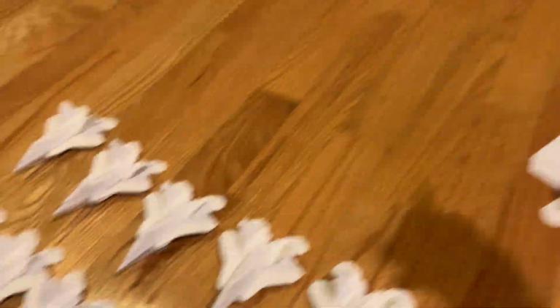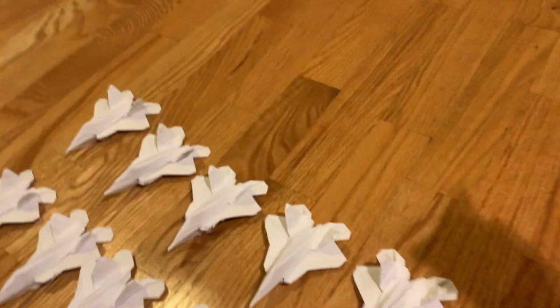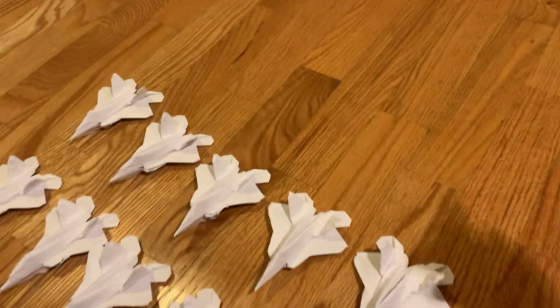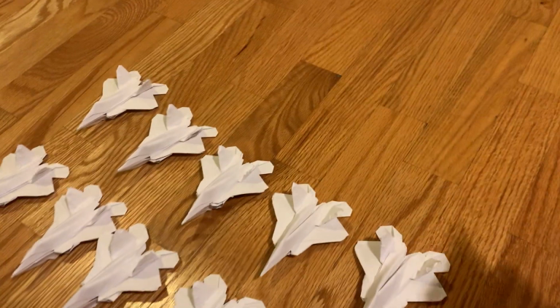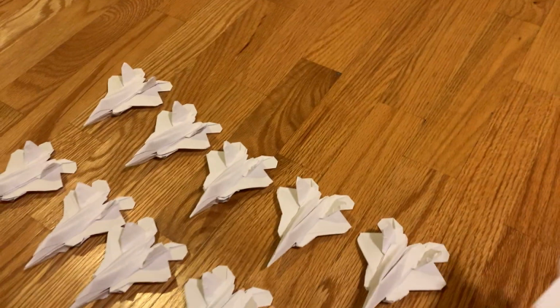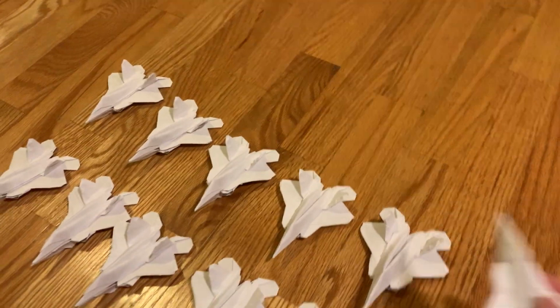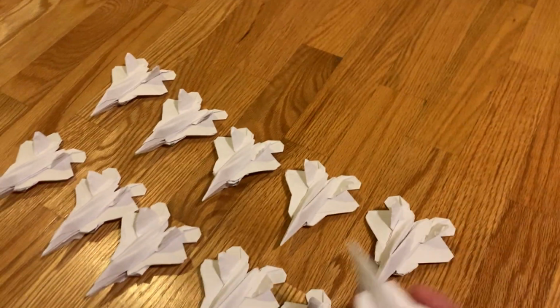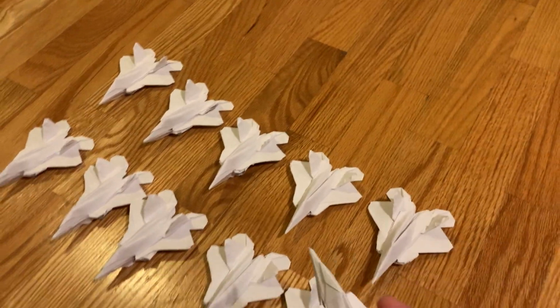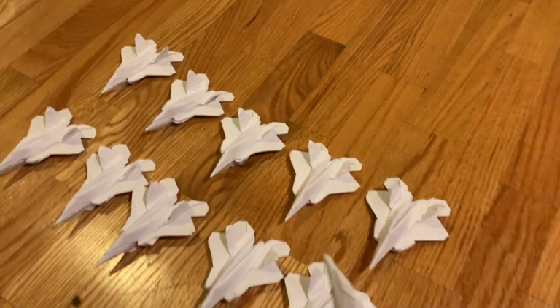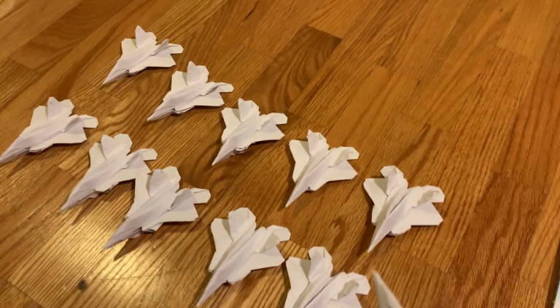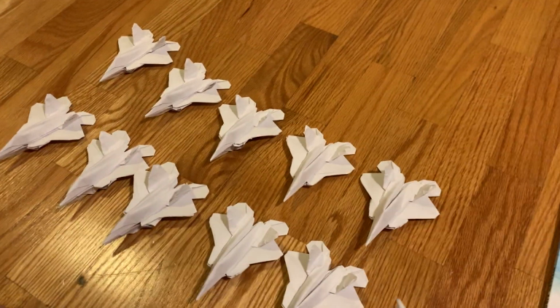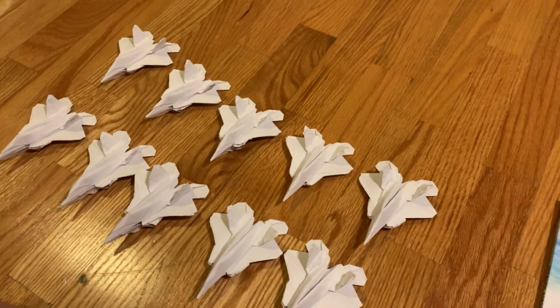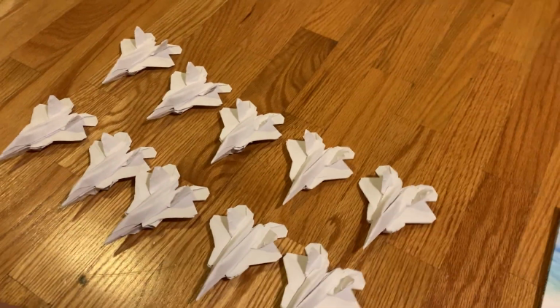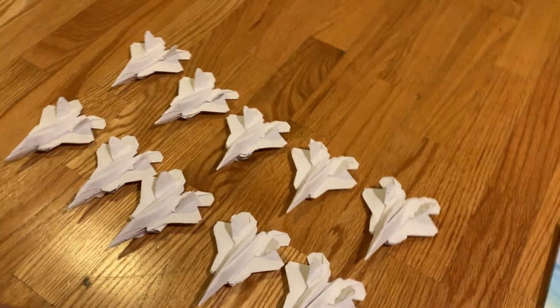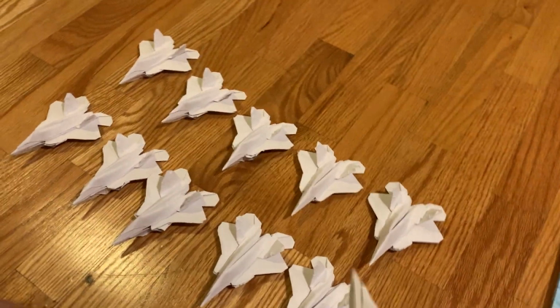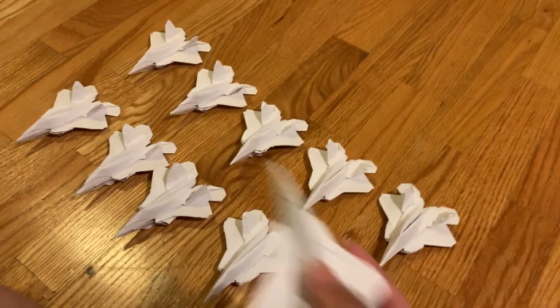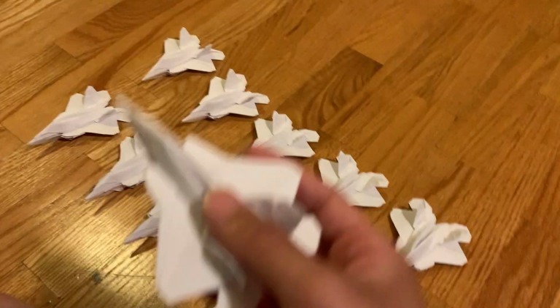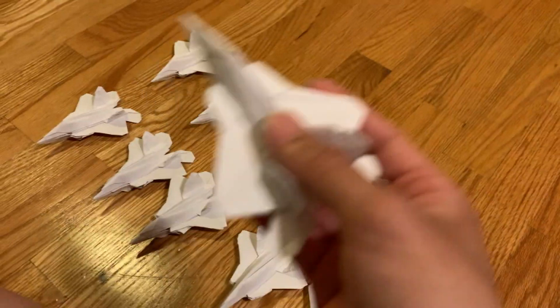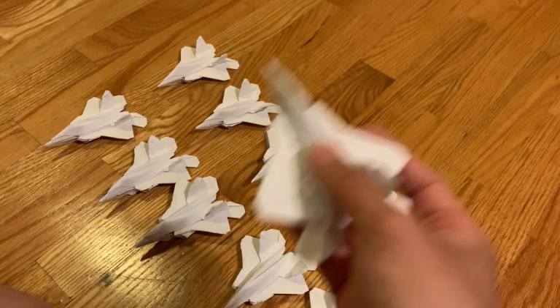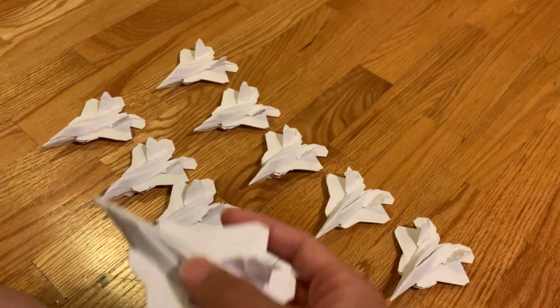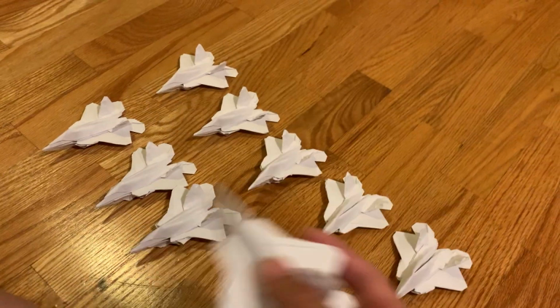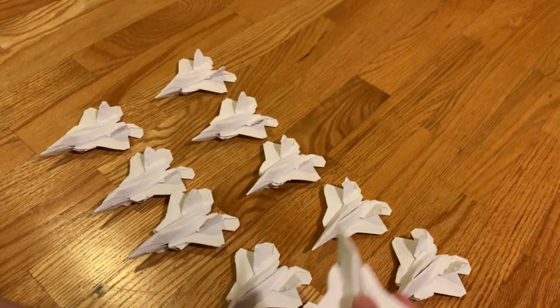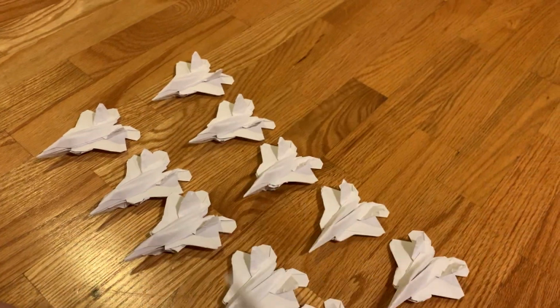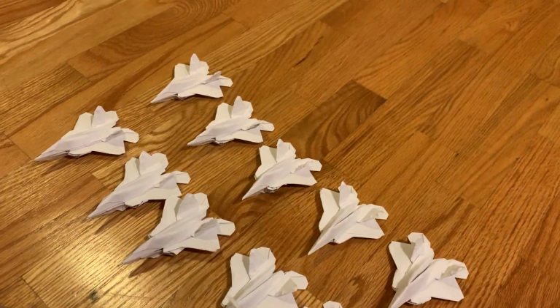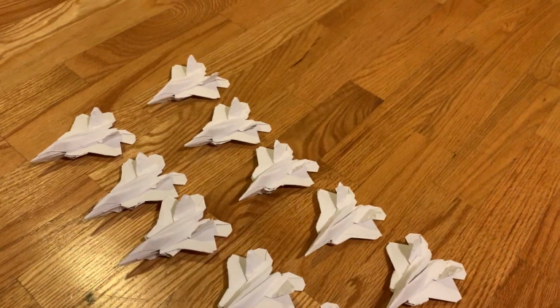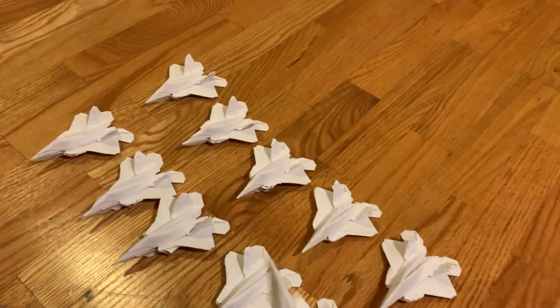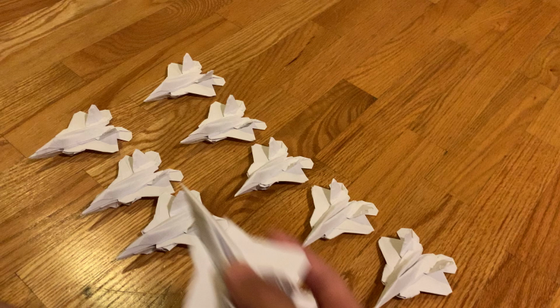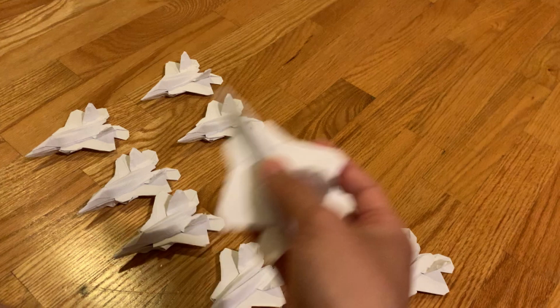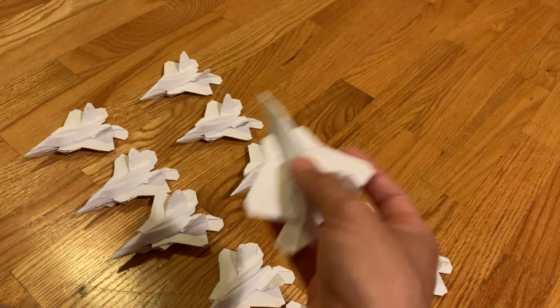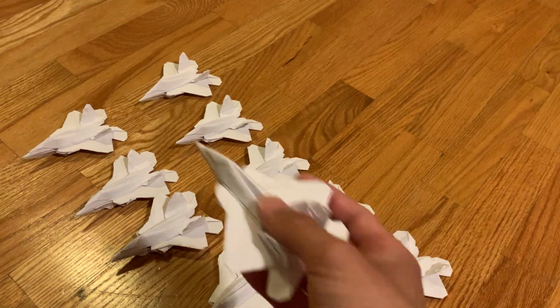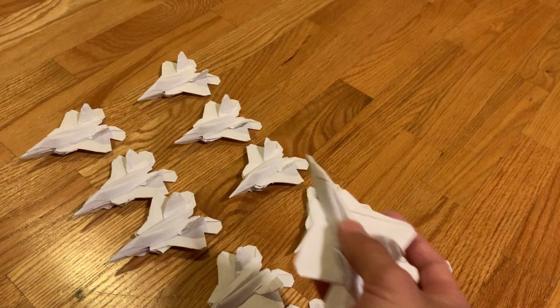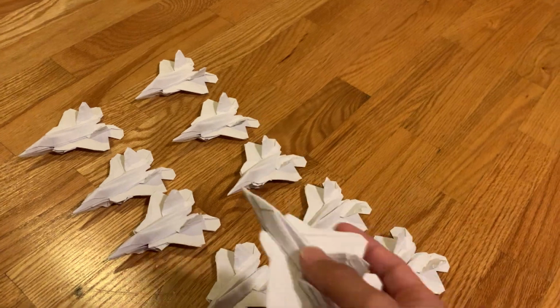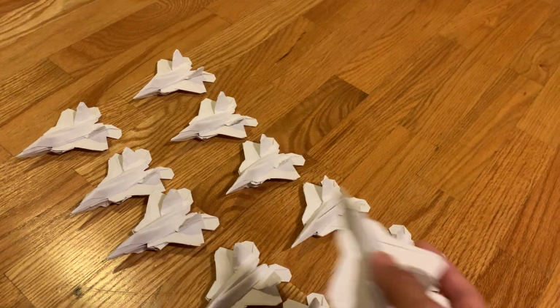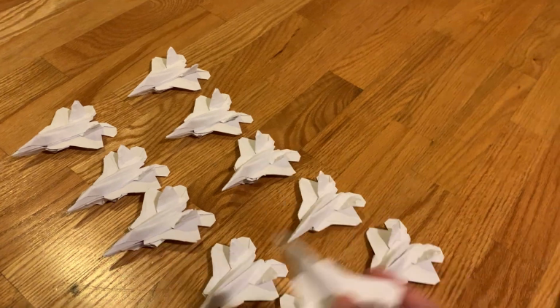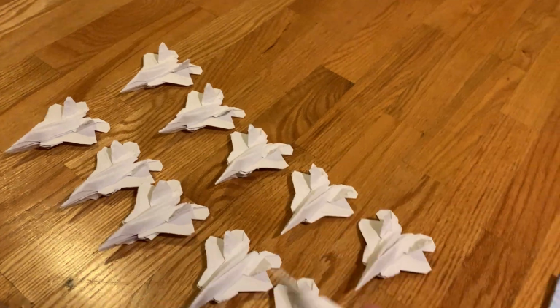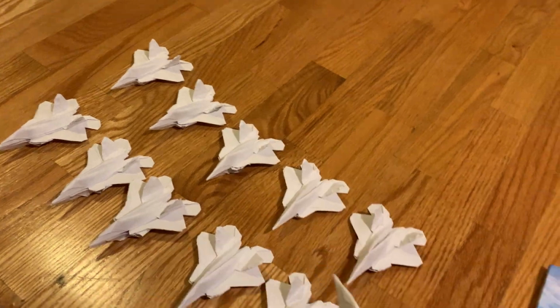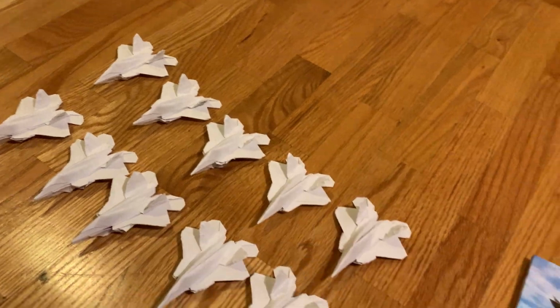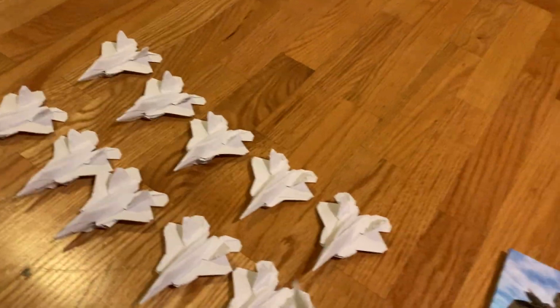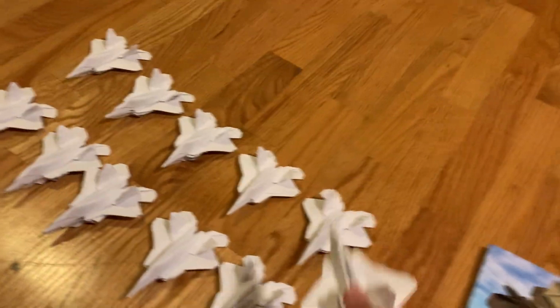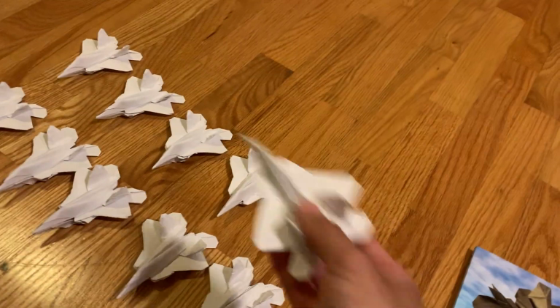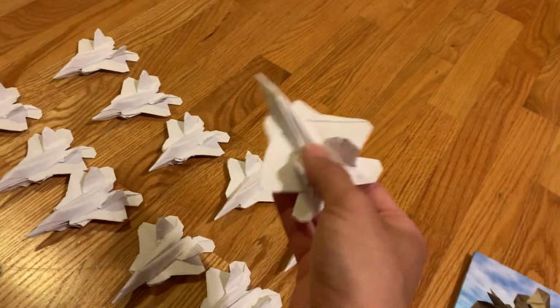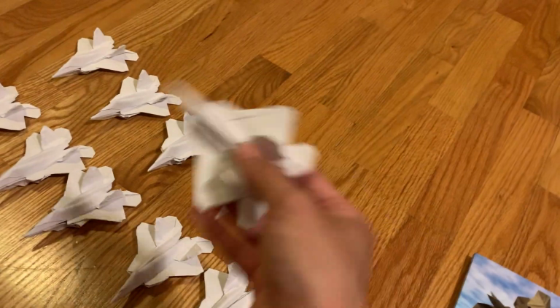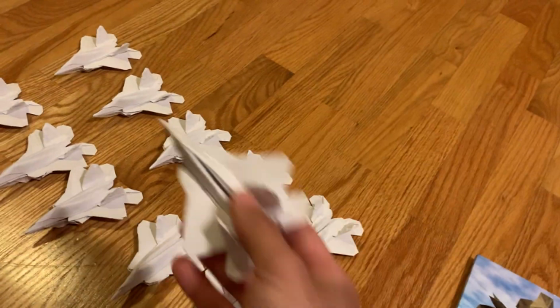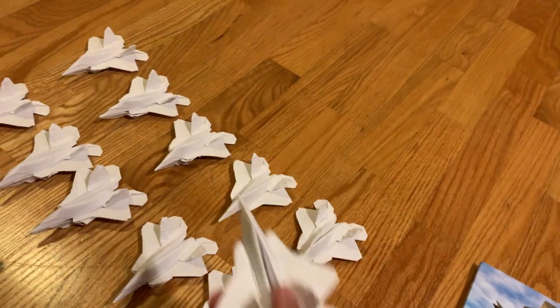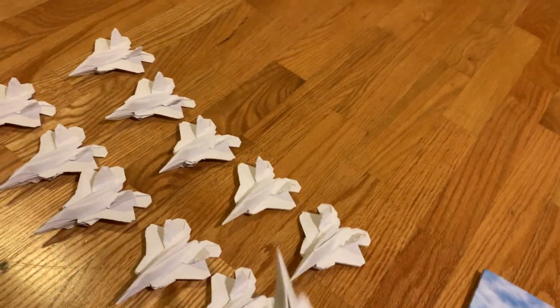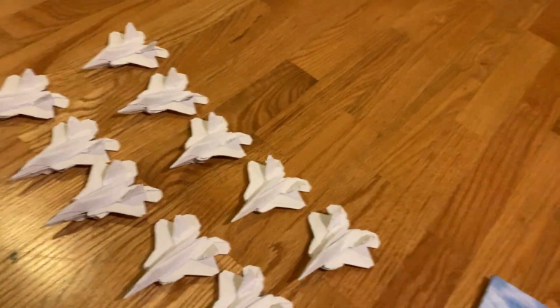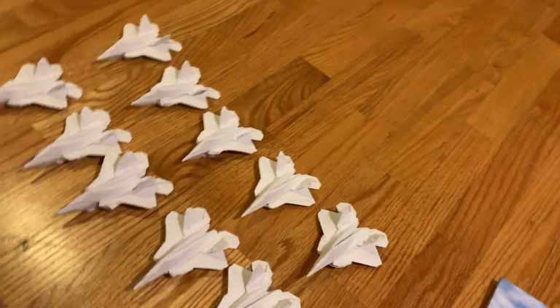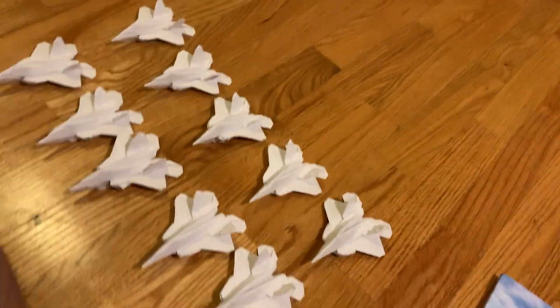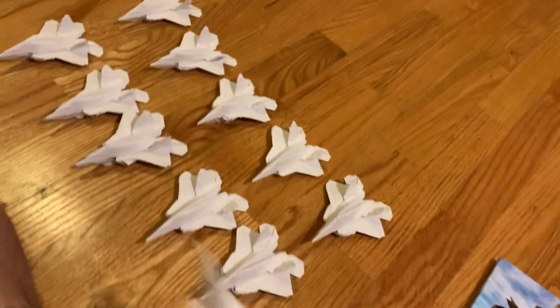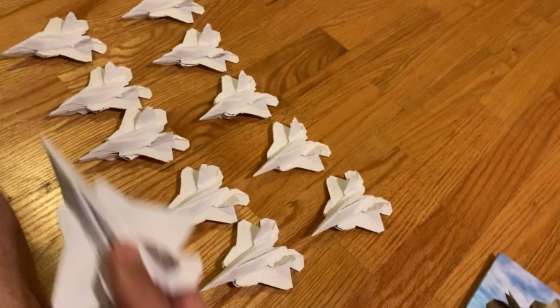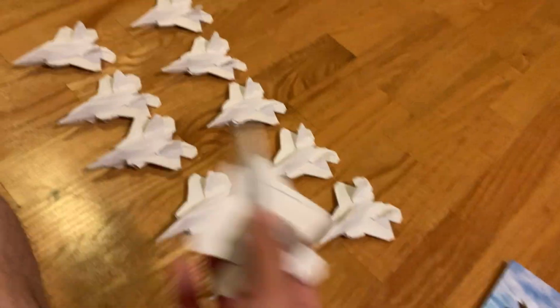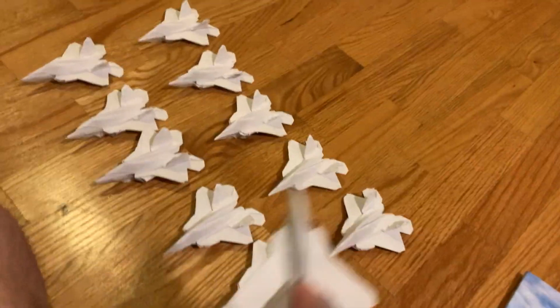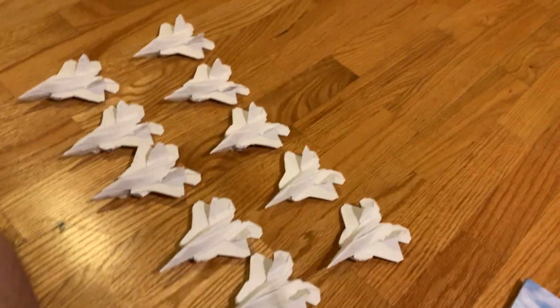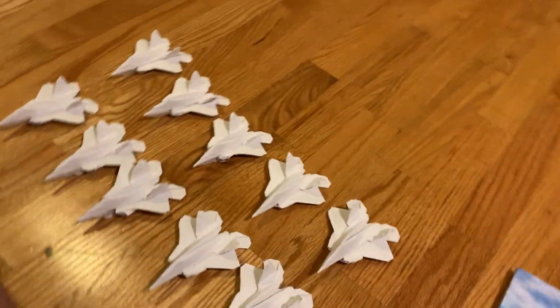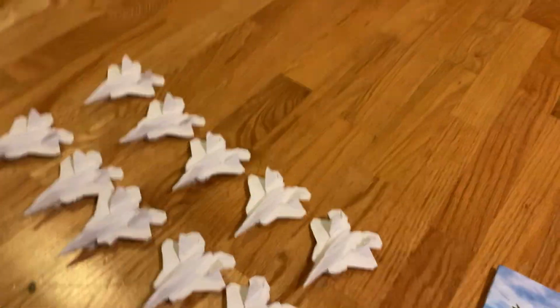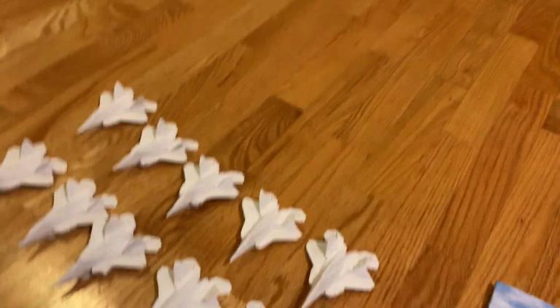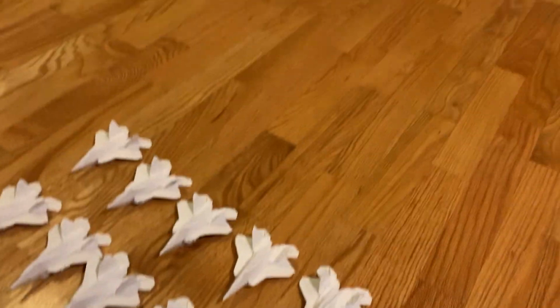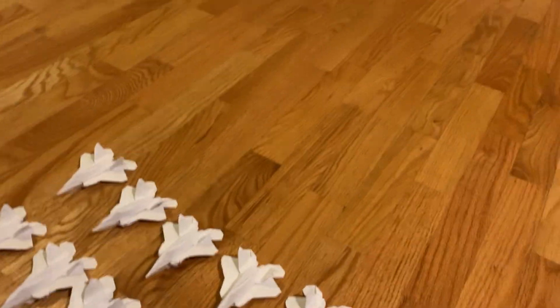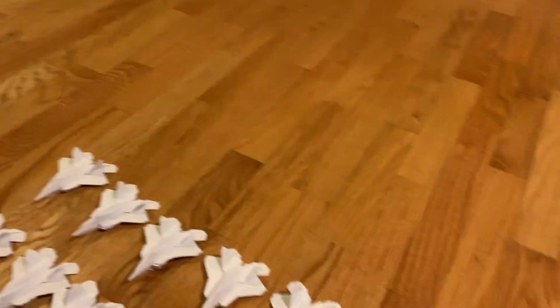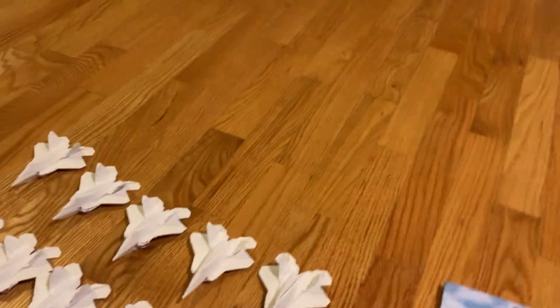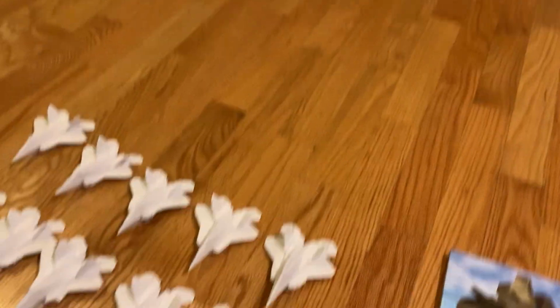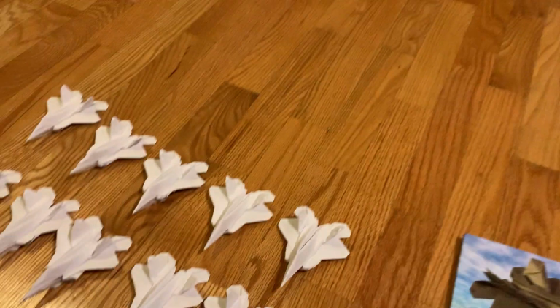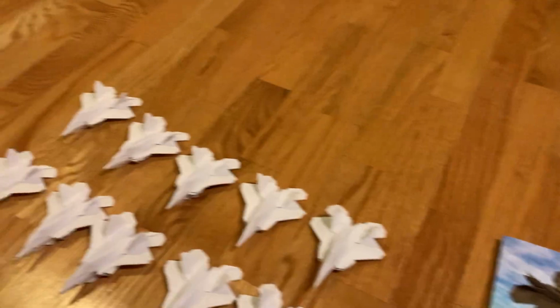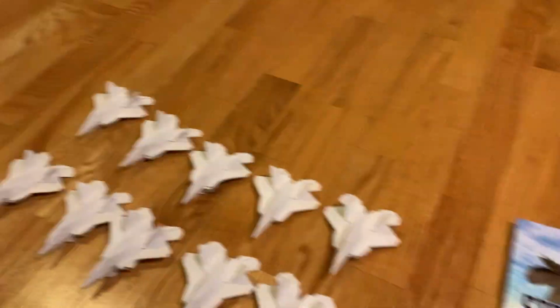And I made a few more, and I'm going to make a little bit more to give them away and stuff.